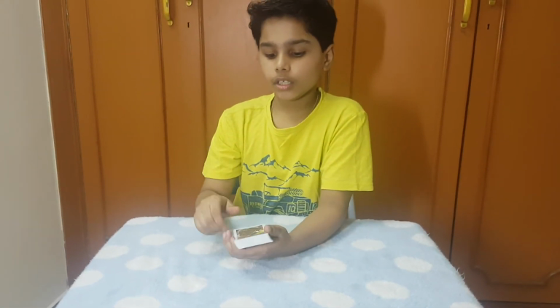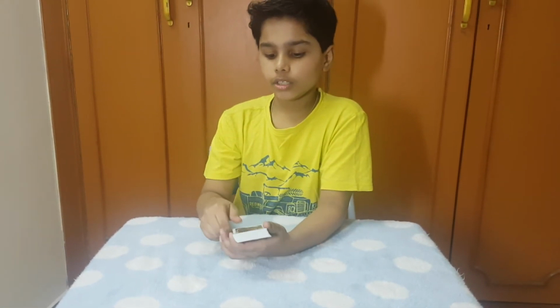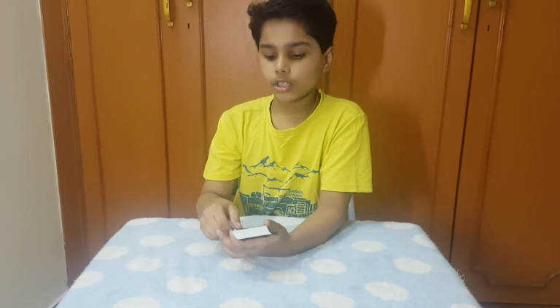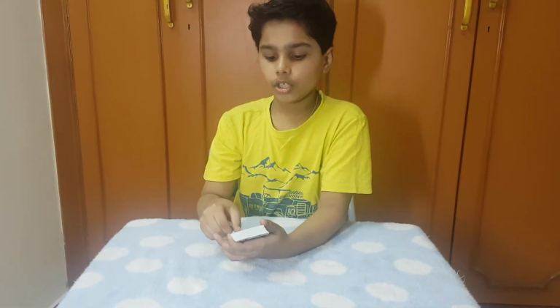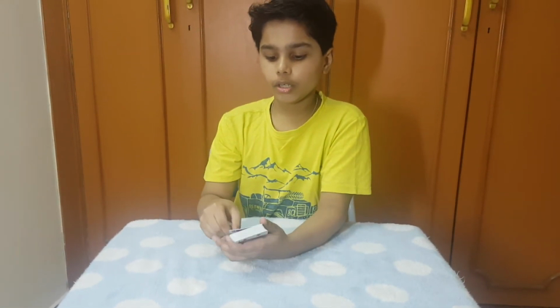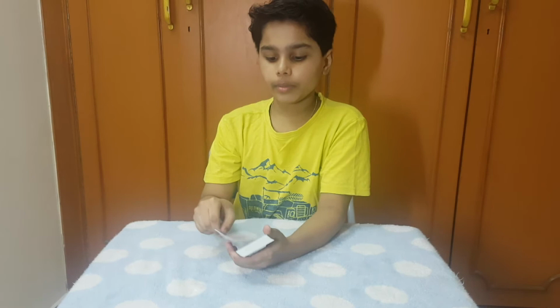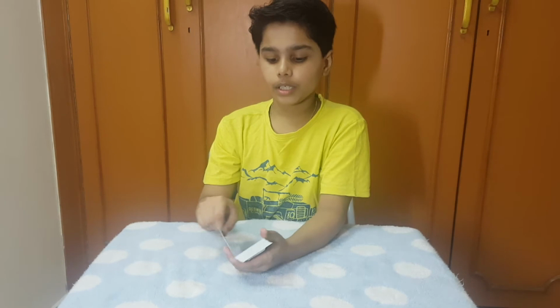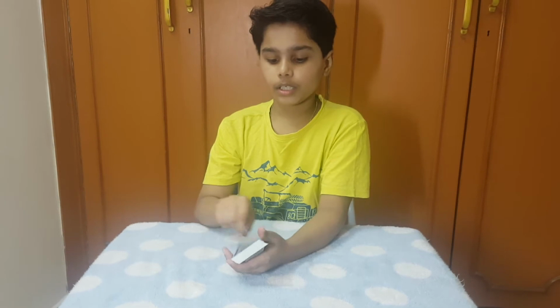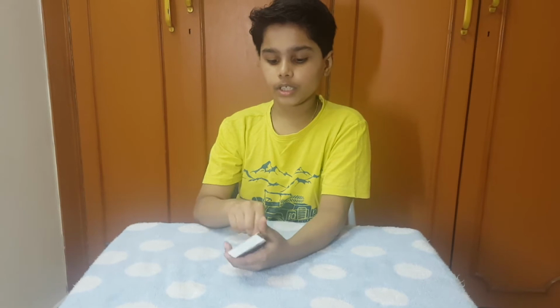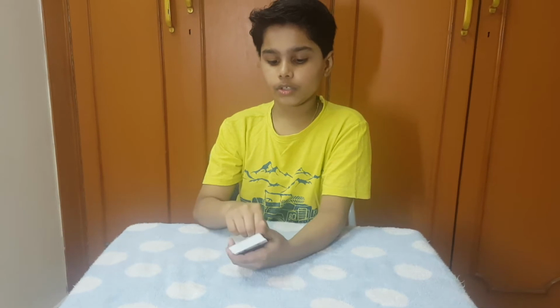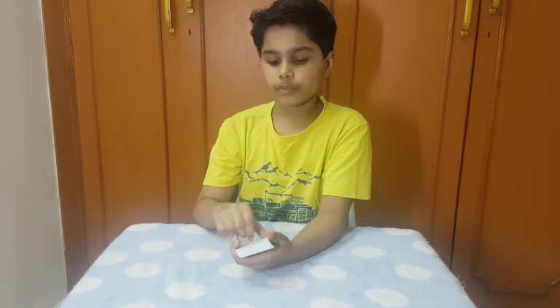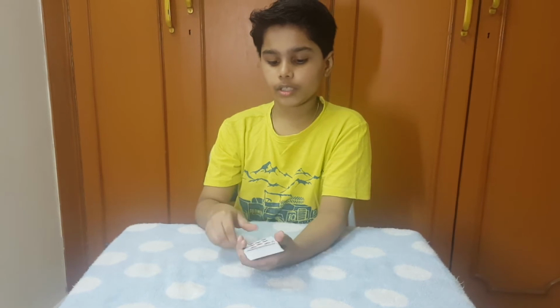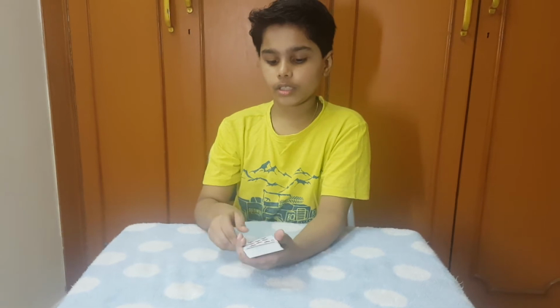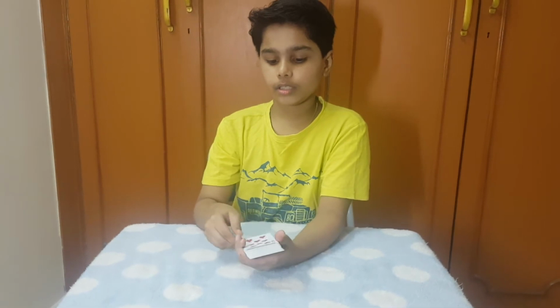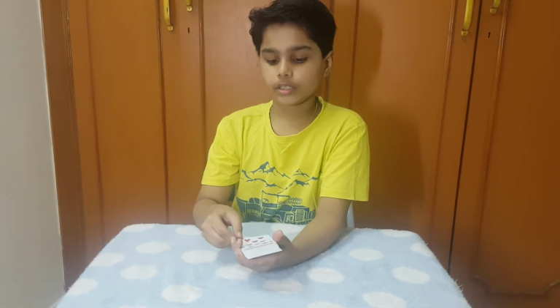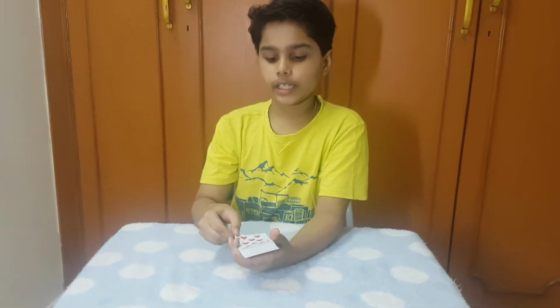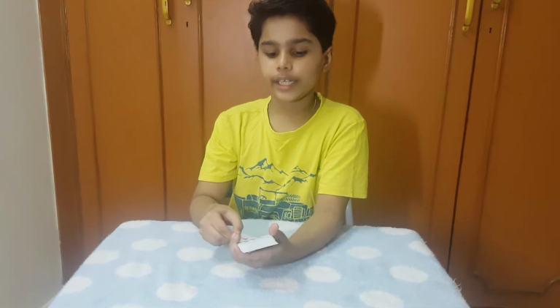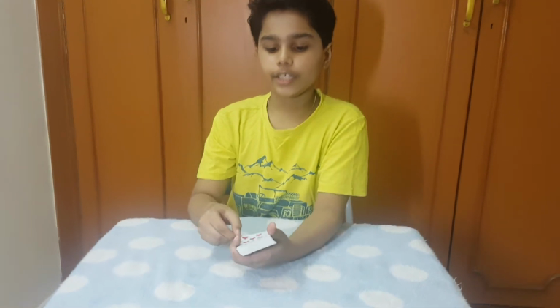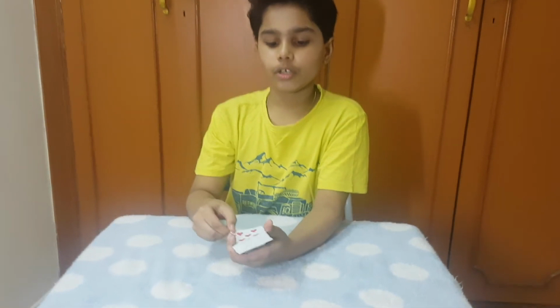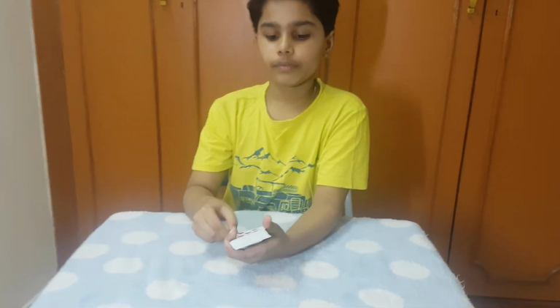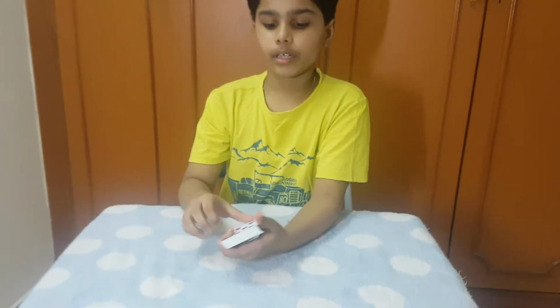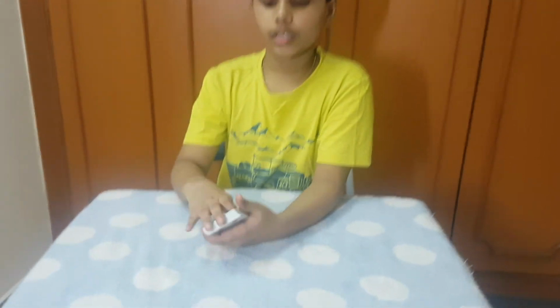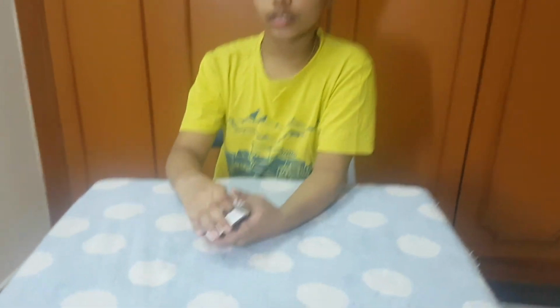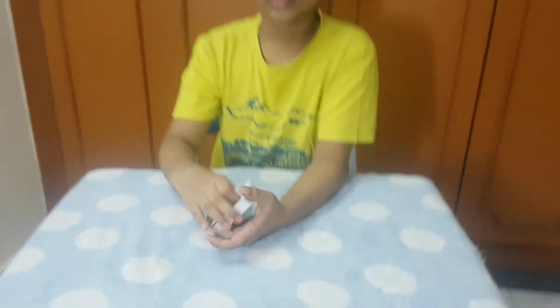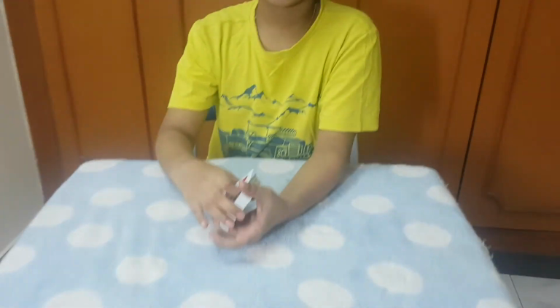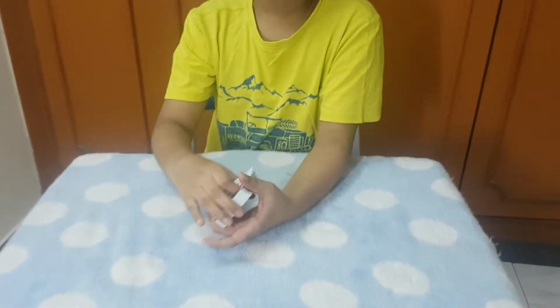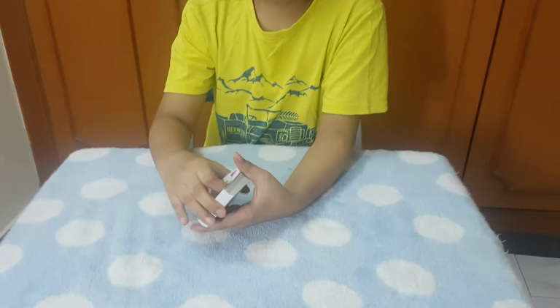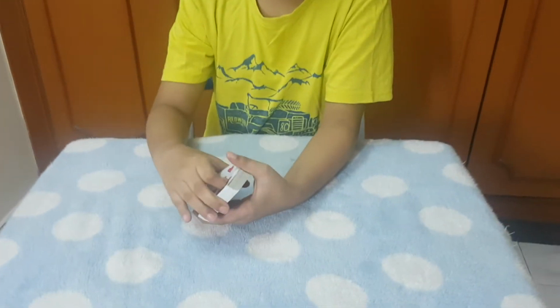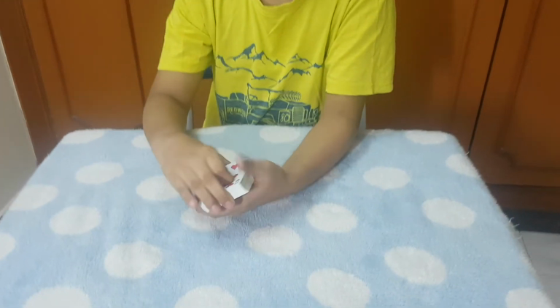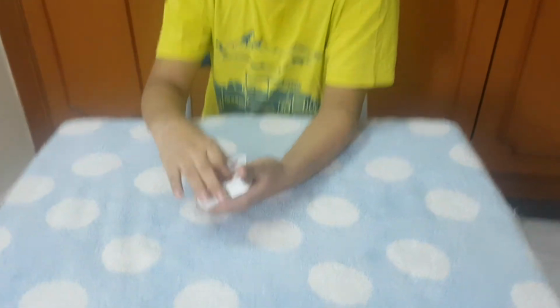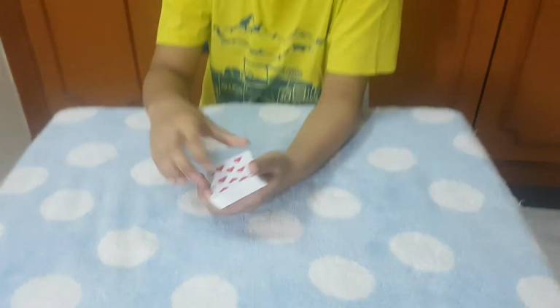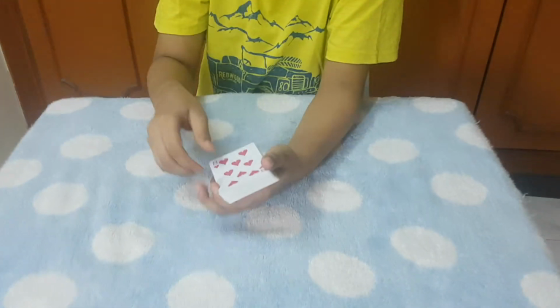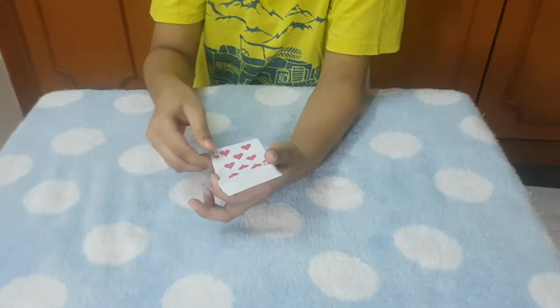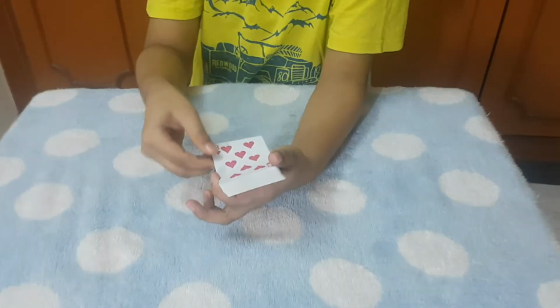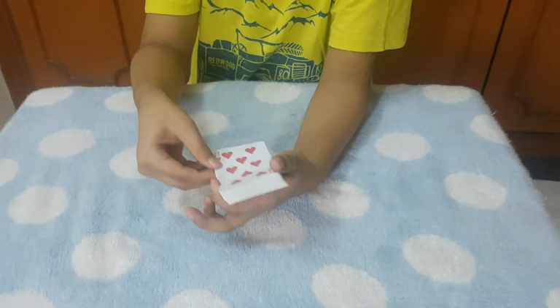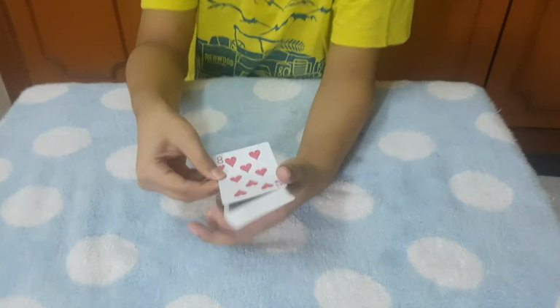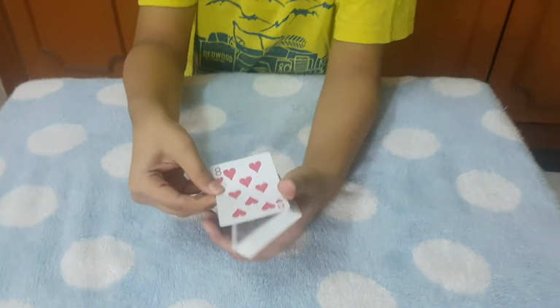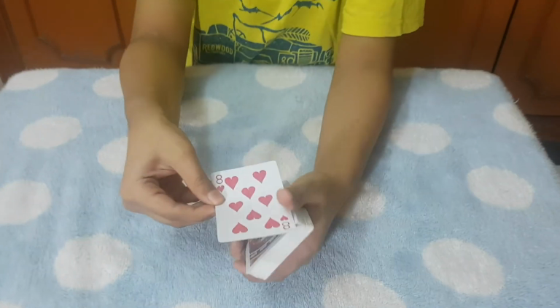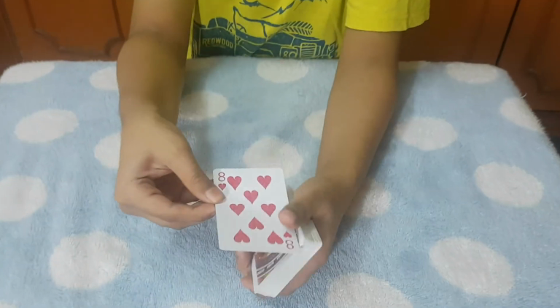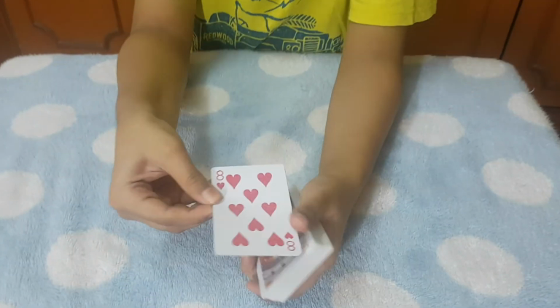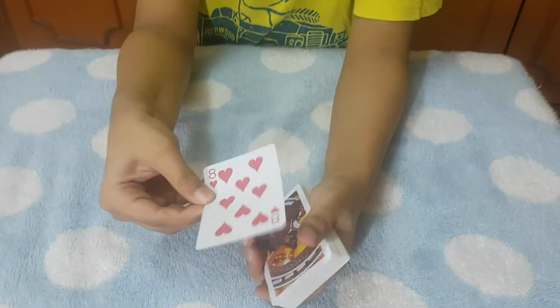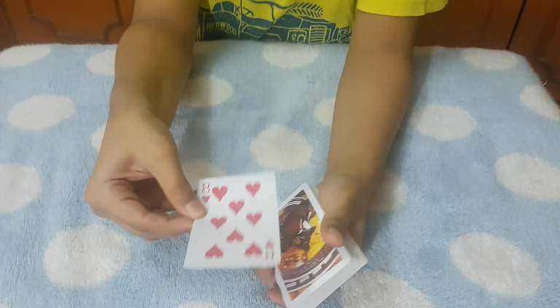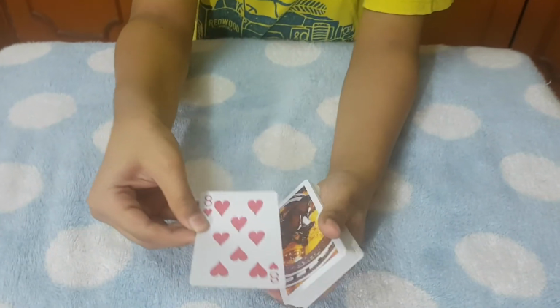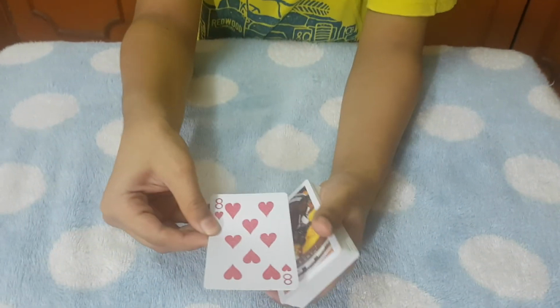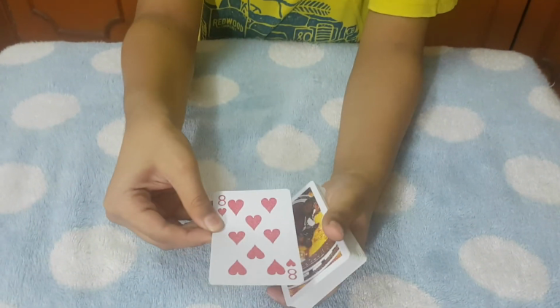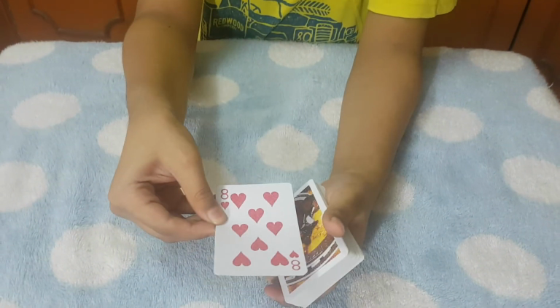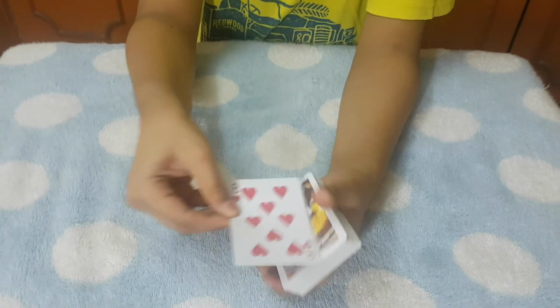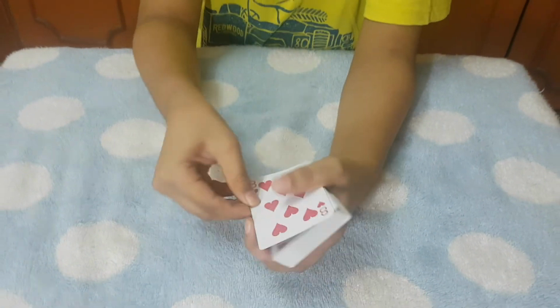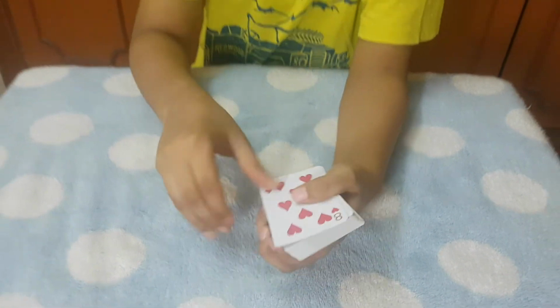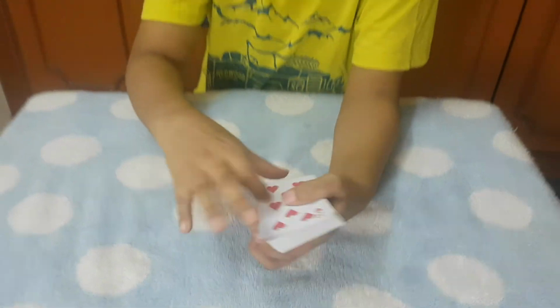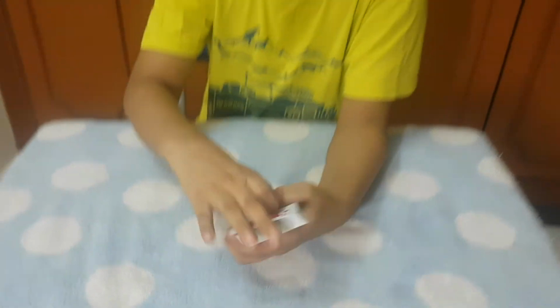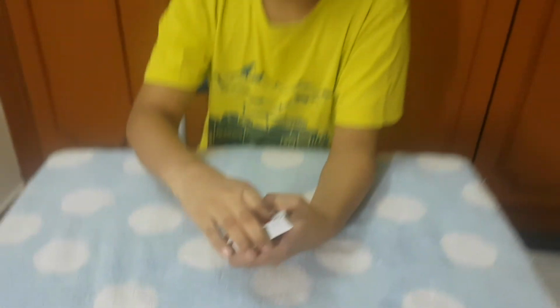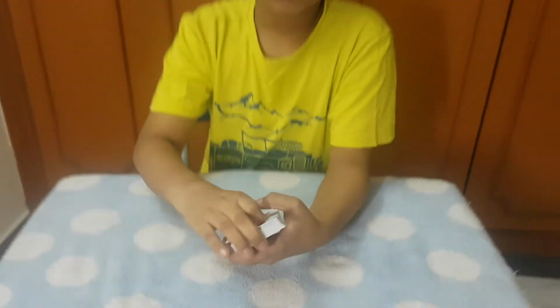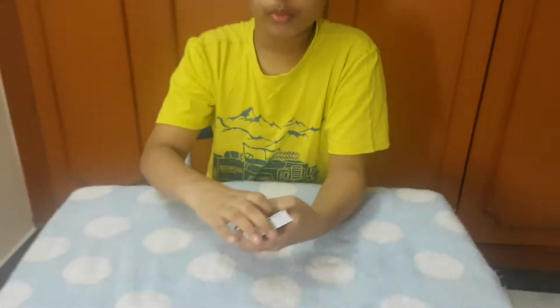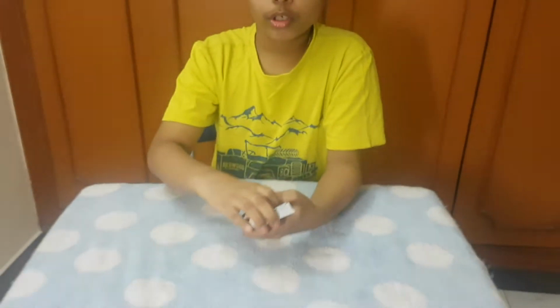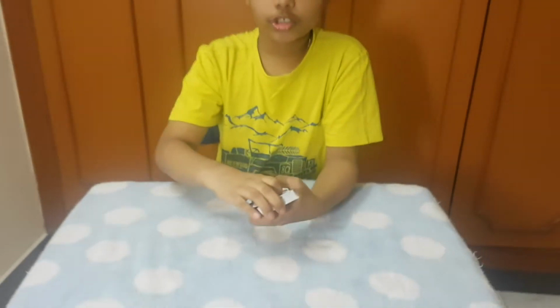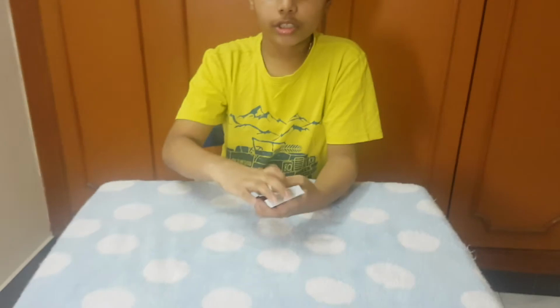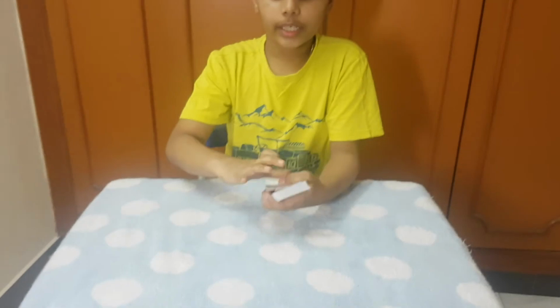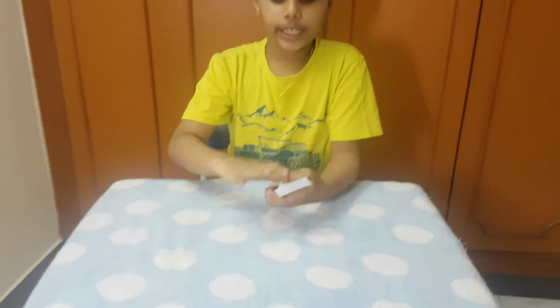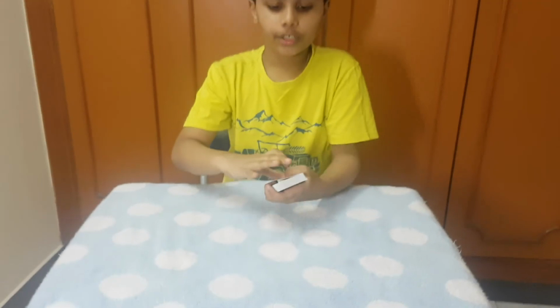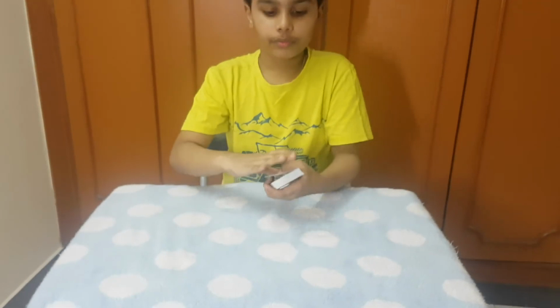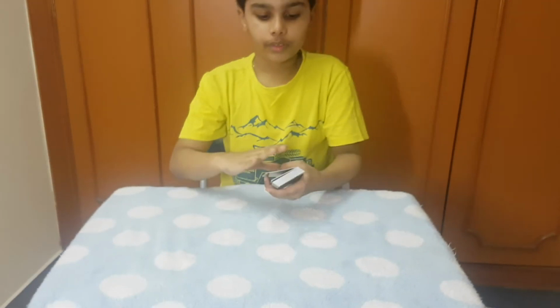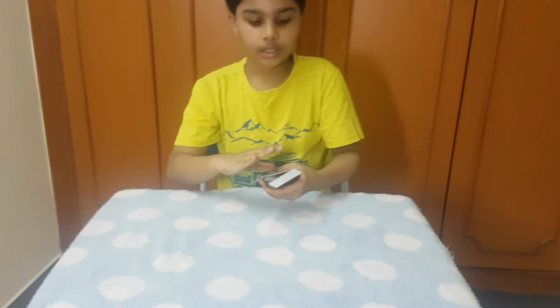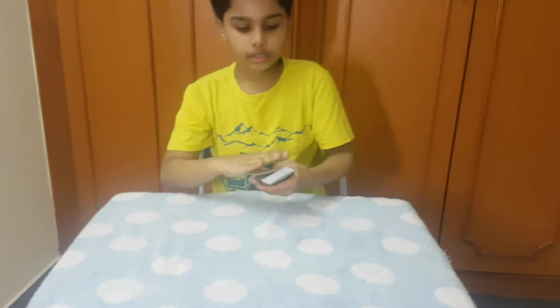The top card right over here is the eight of hearts — you can see. Now watch the eight of hearts.